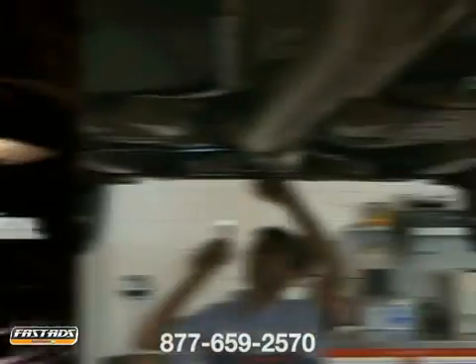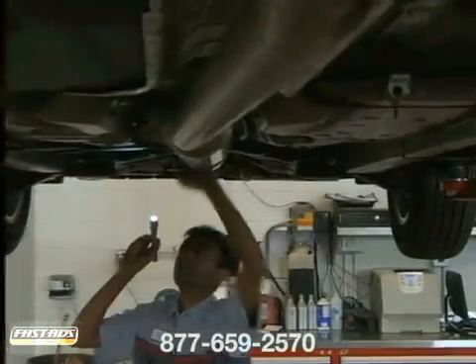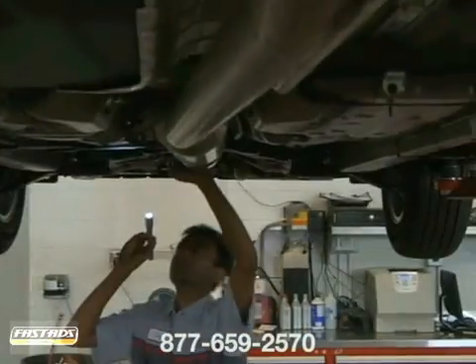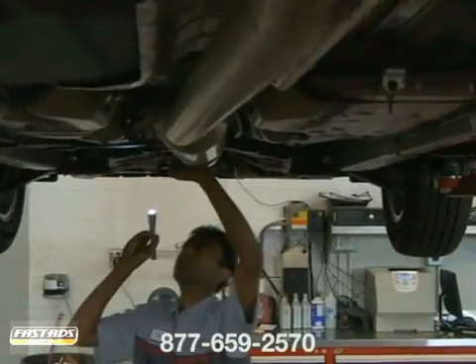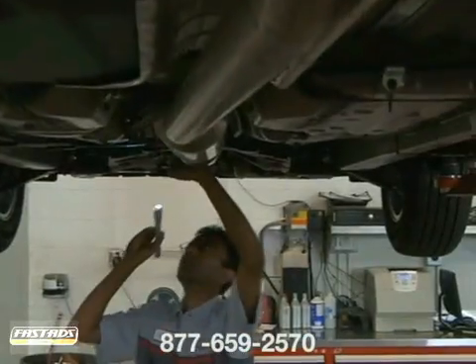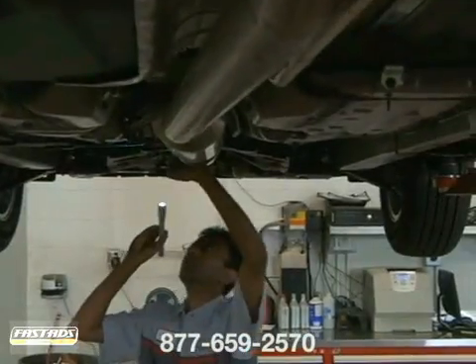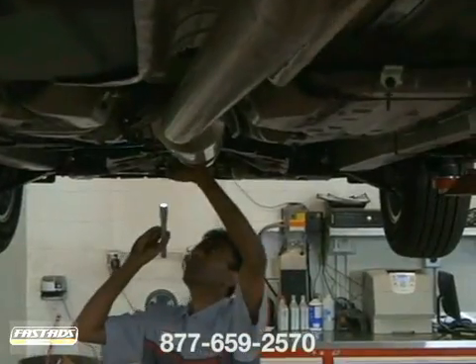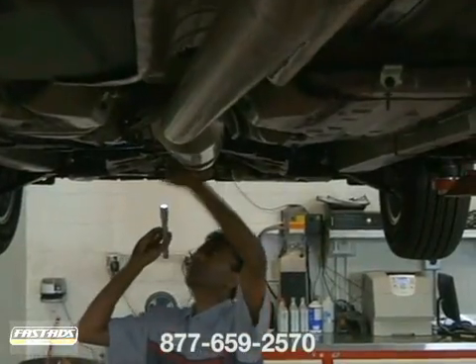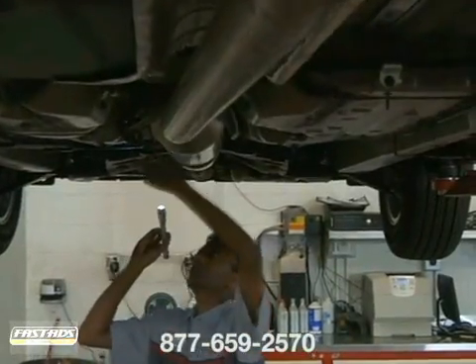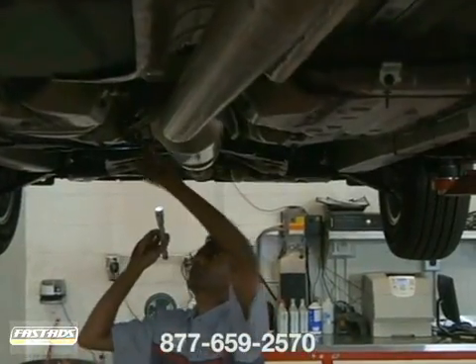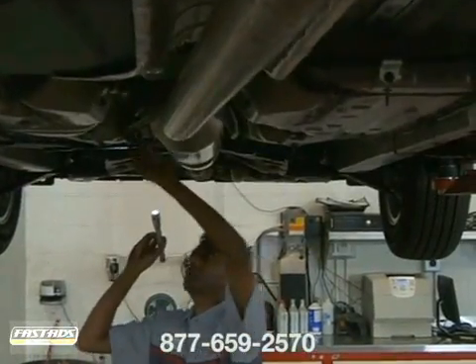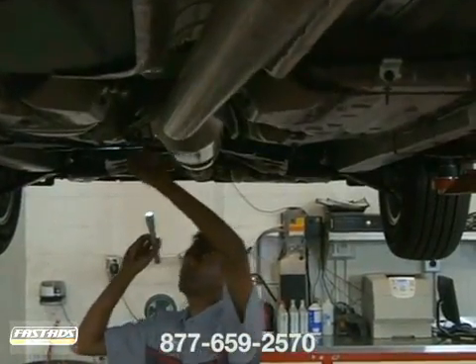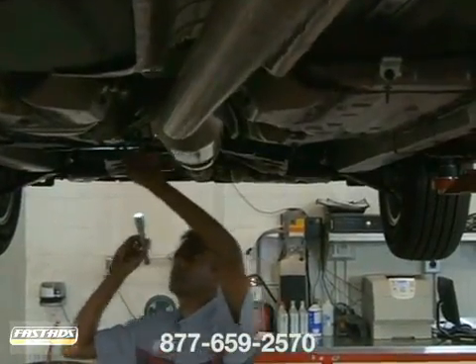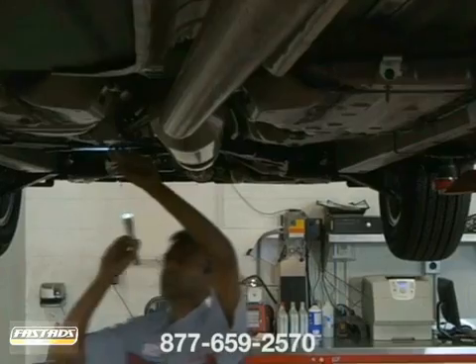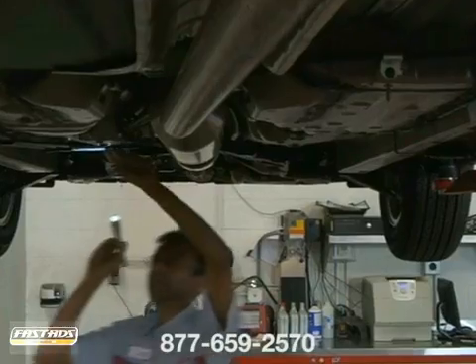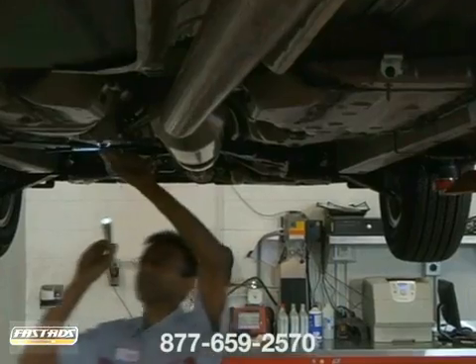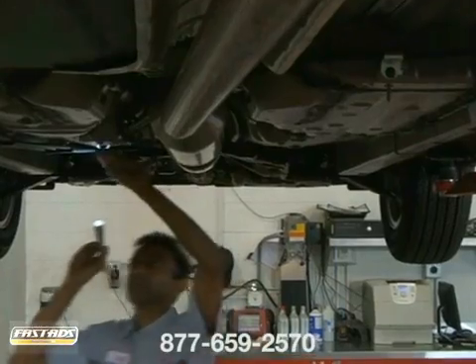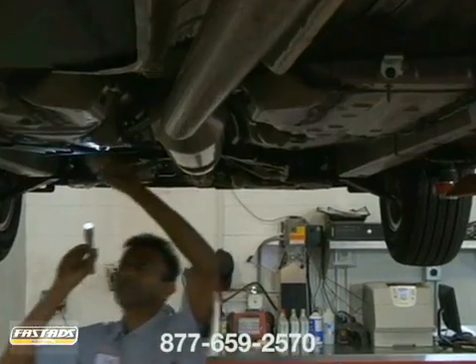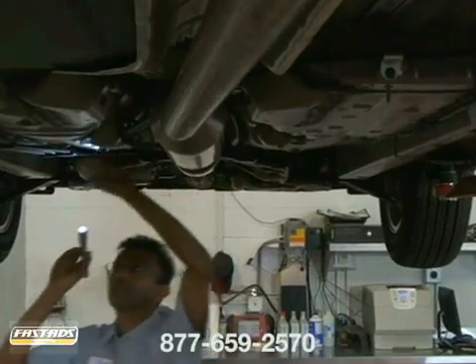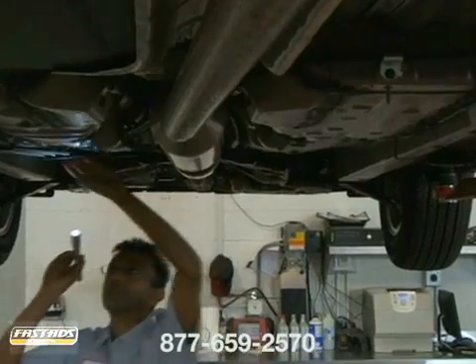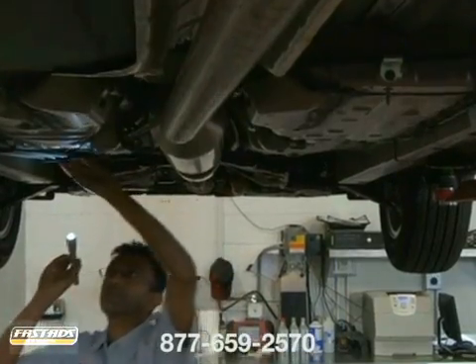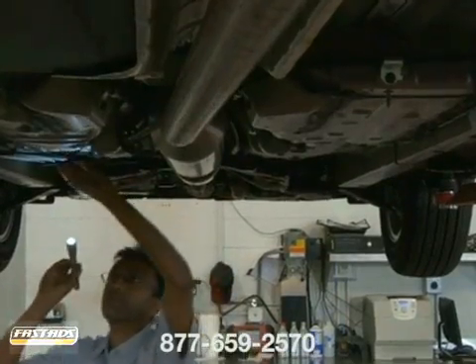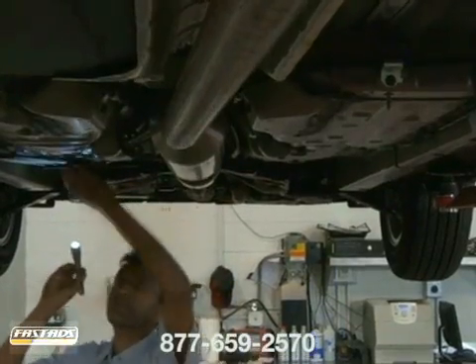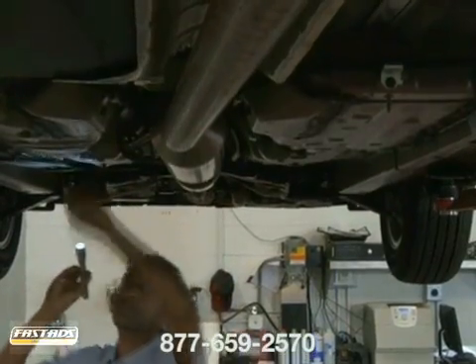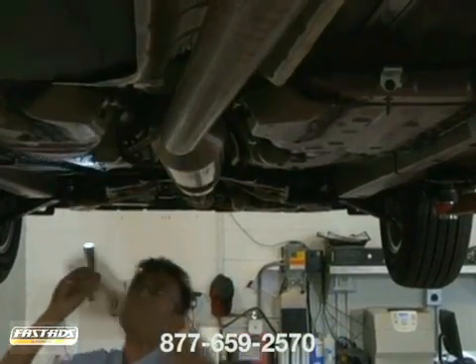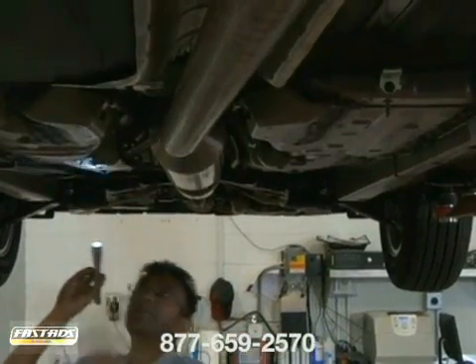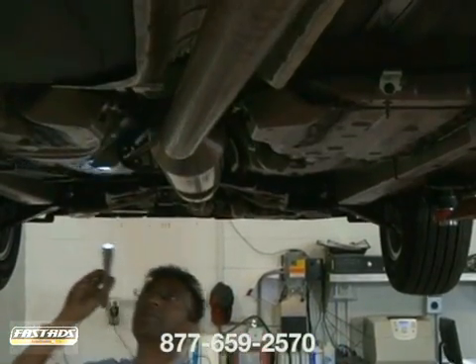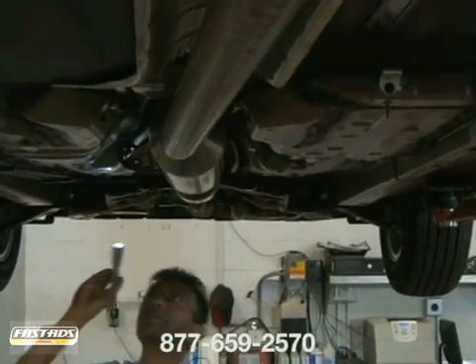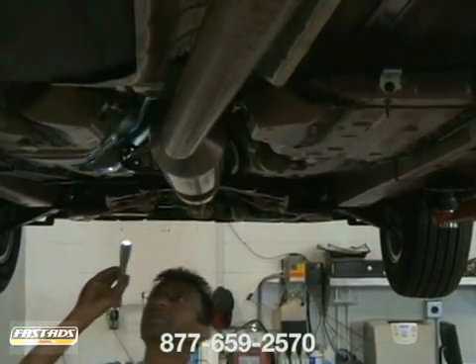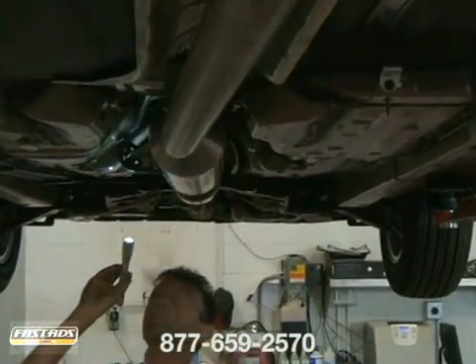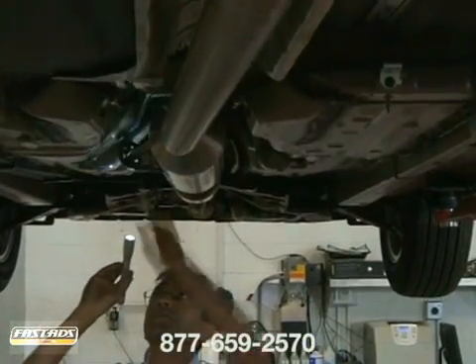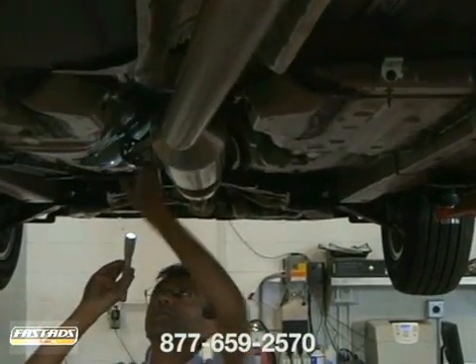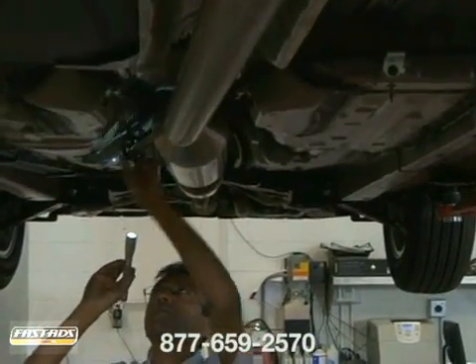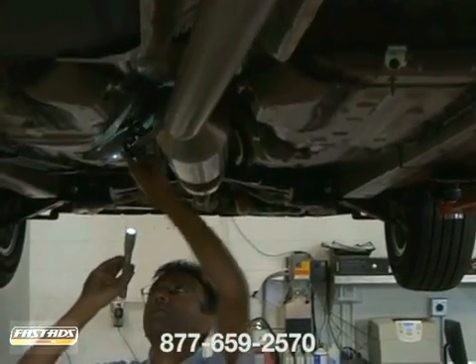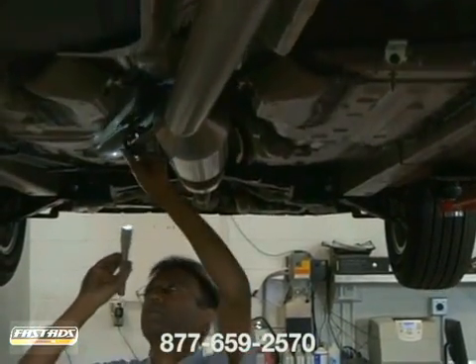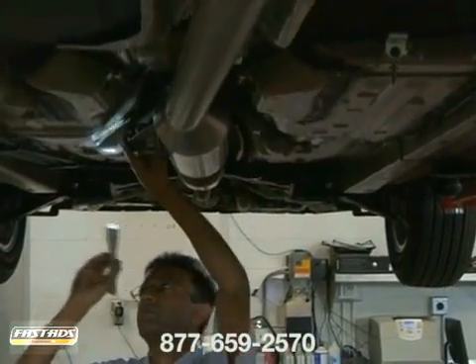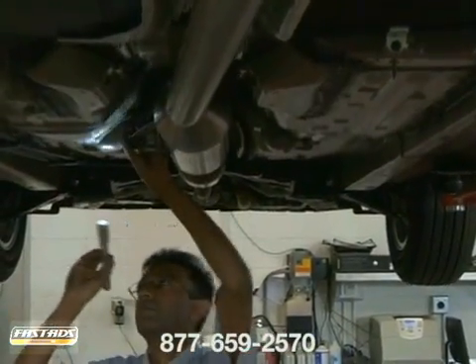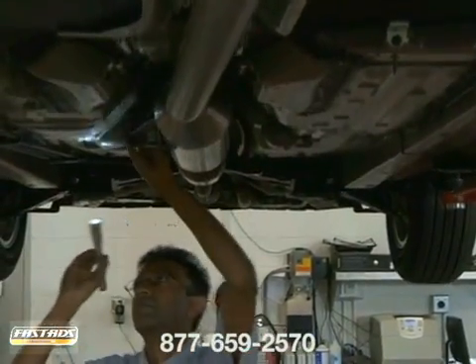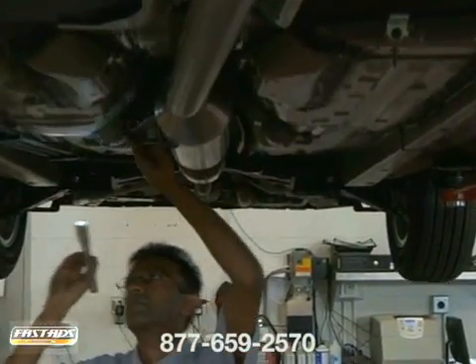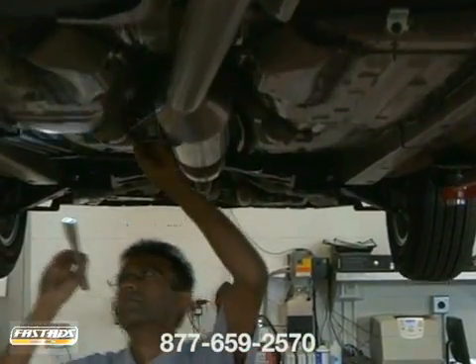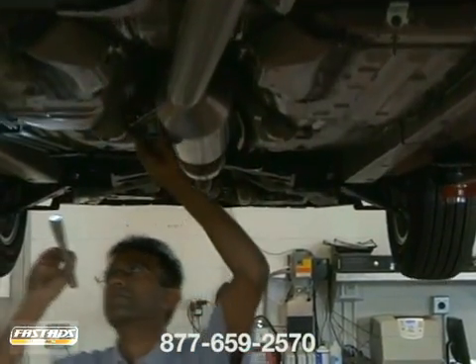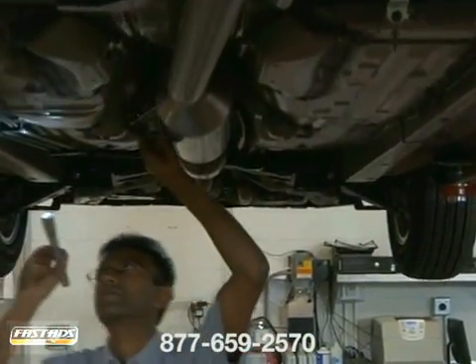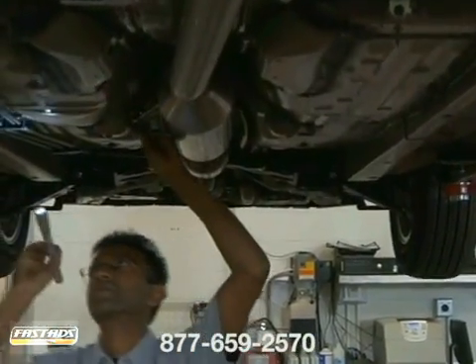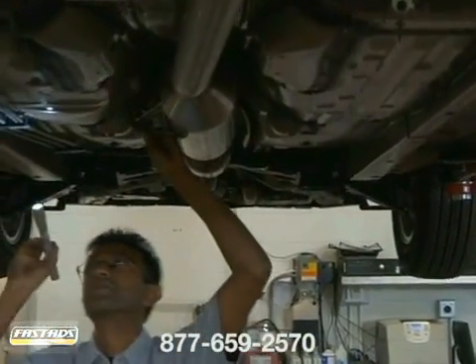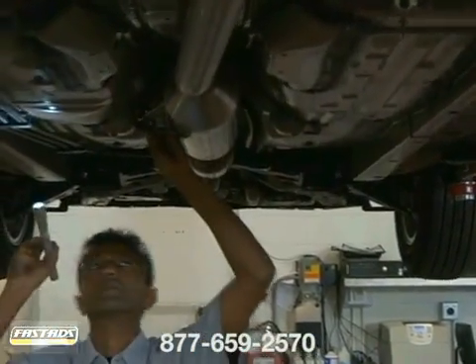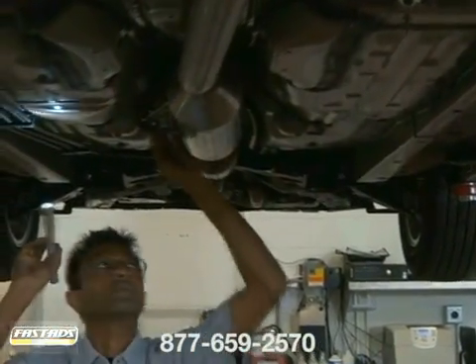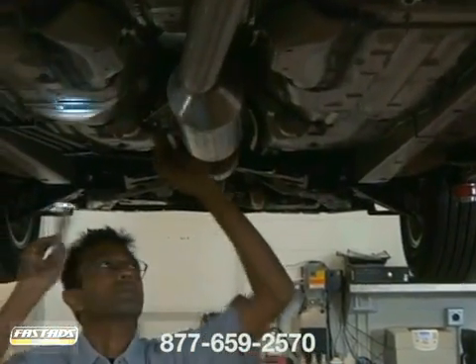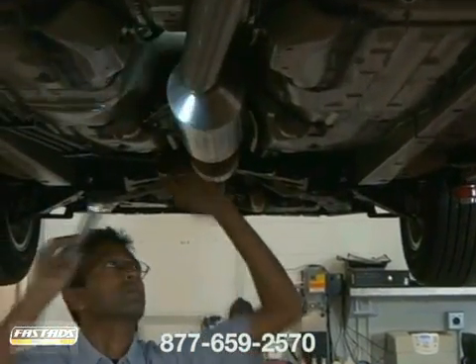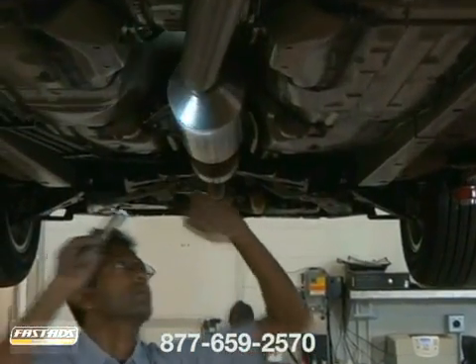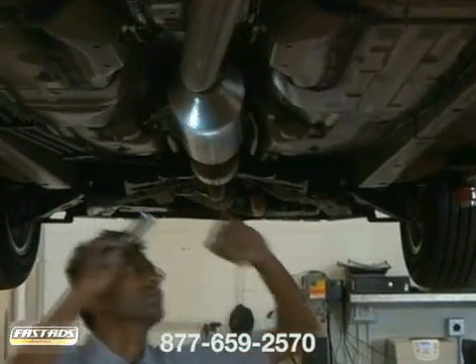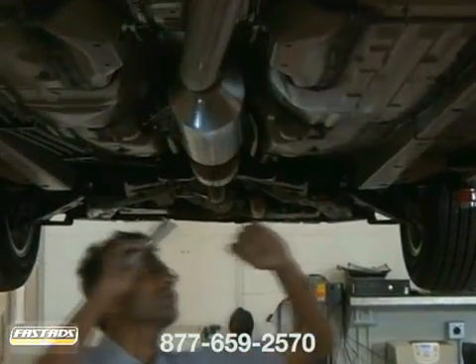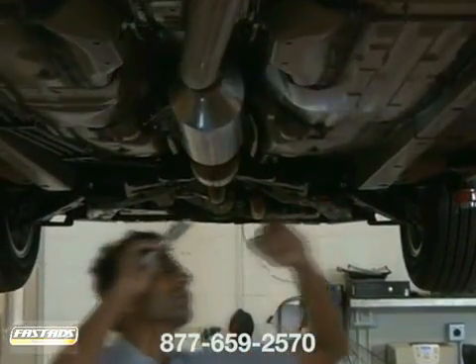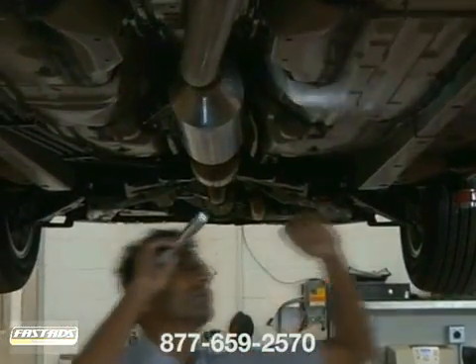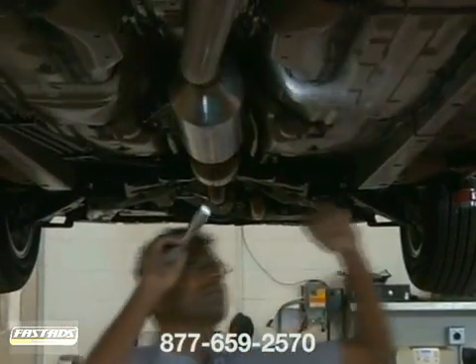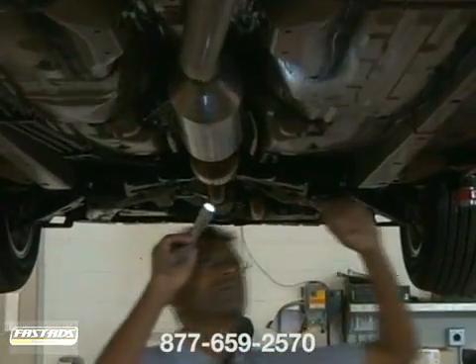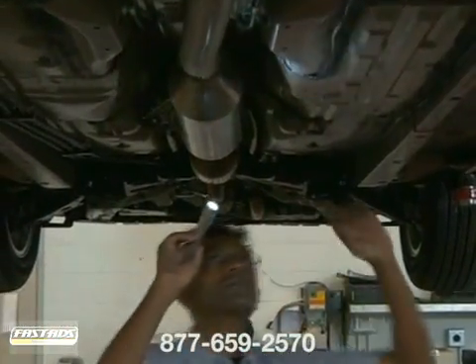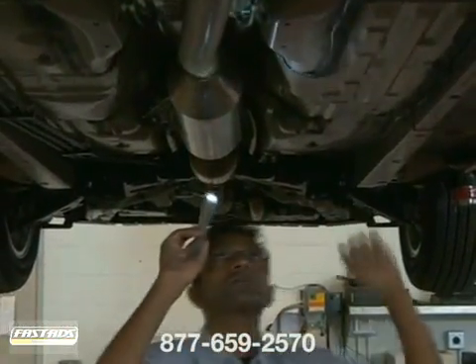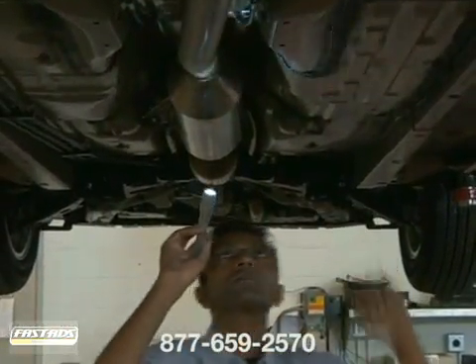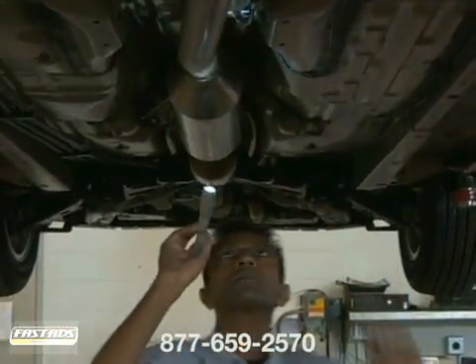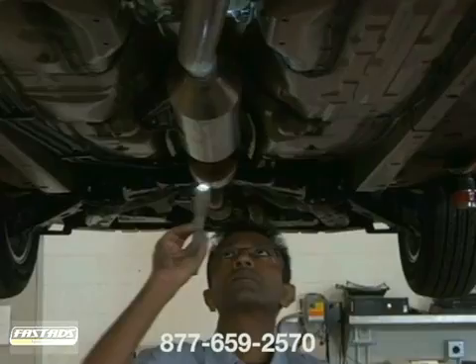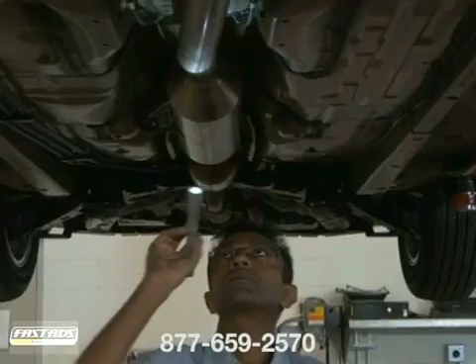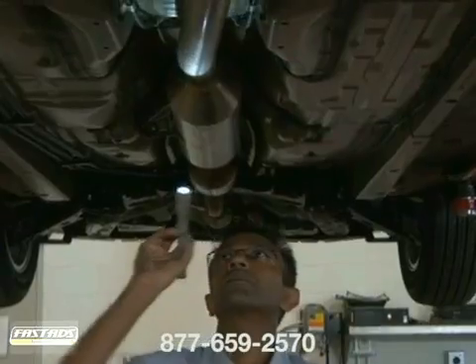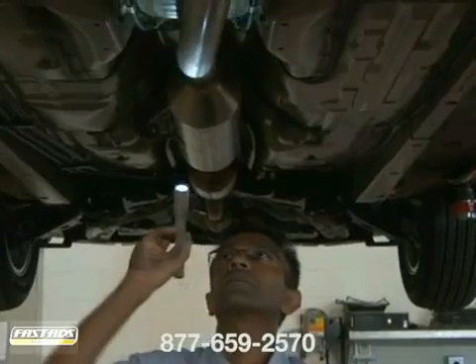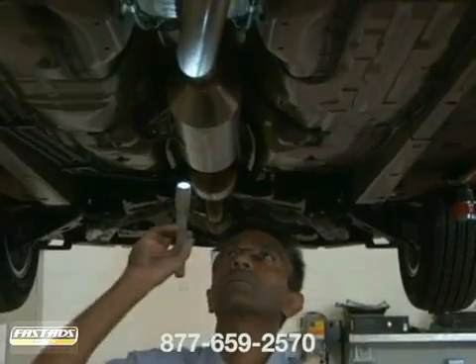You can also have the transmission linkage and other drivetrain components like the drive shaft, computer sensors, and universal joints inspected periodically.